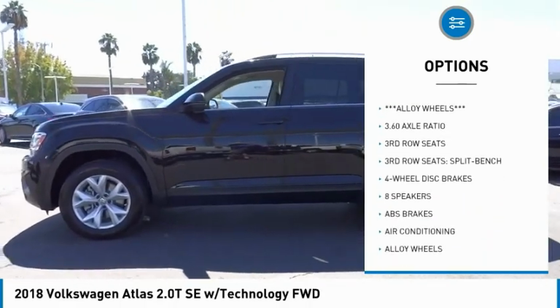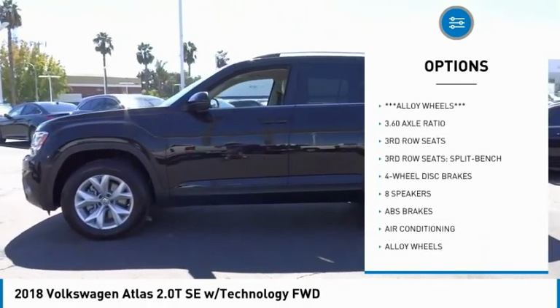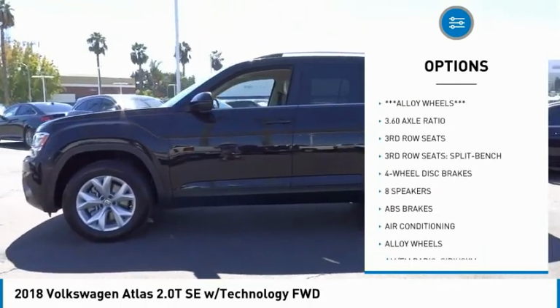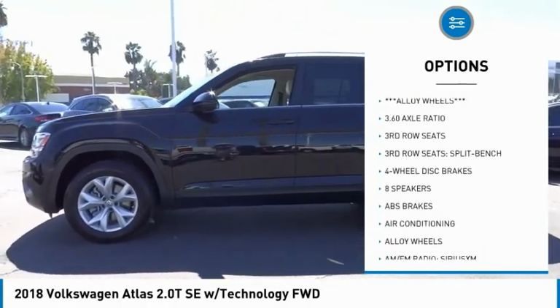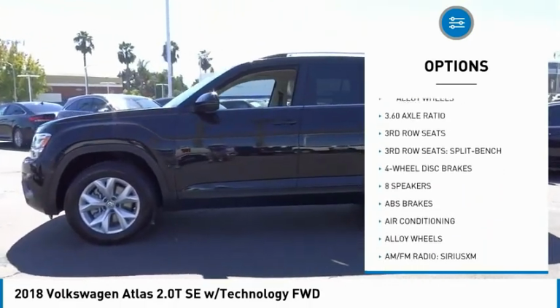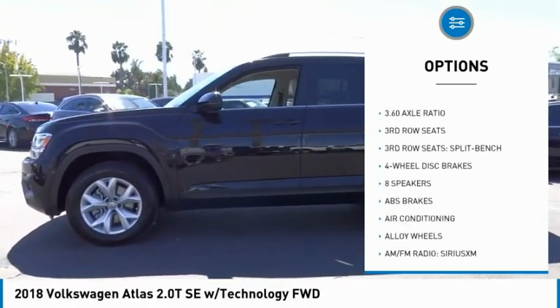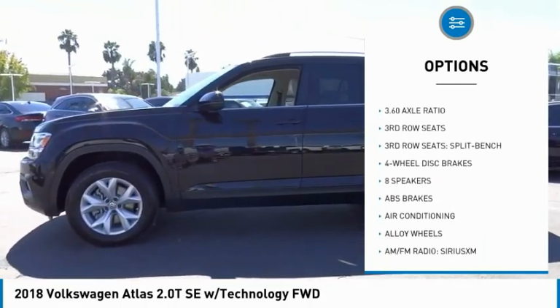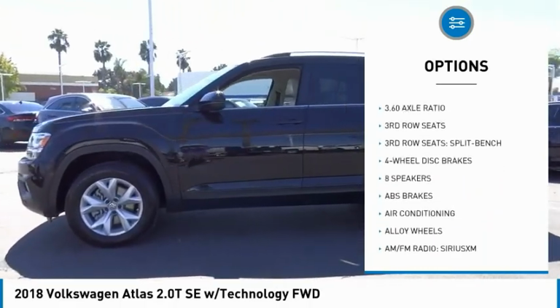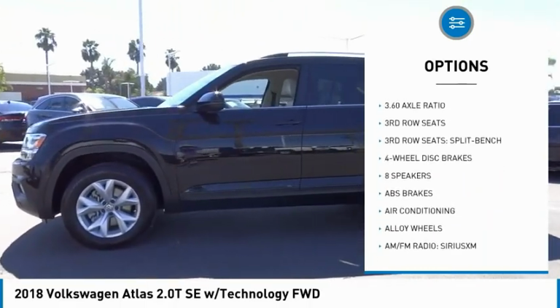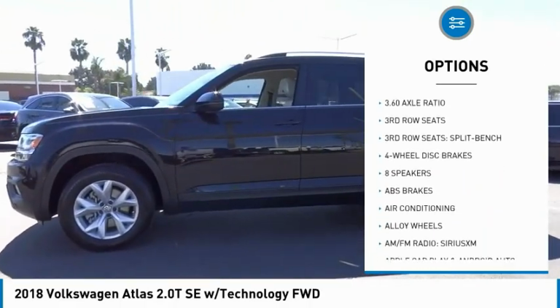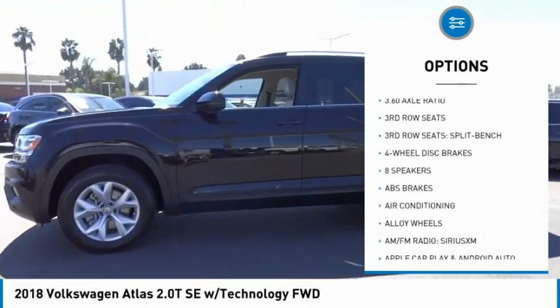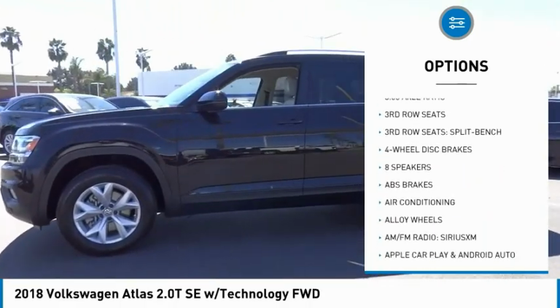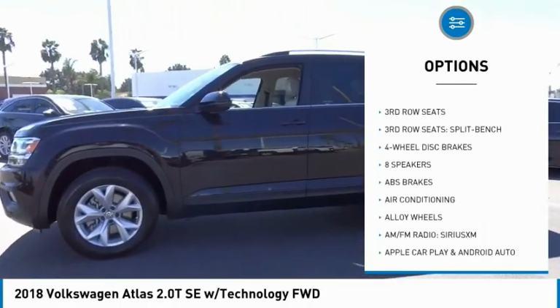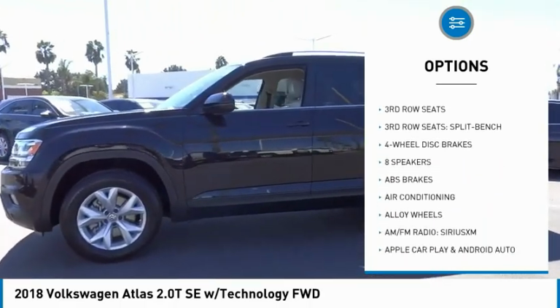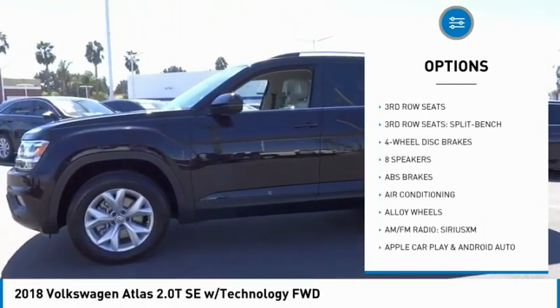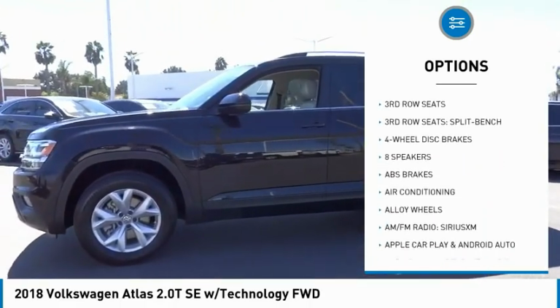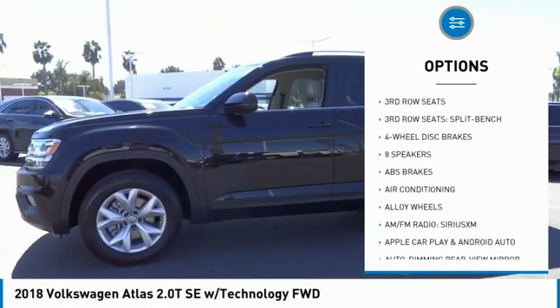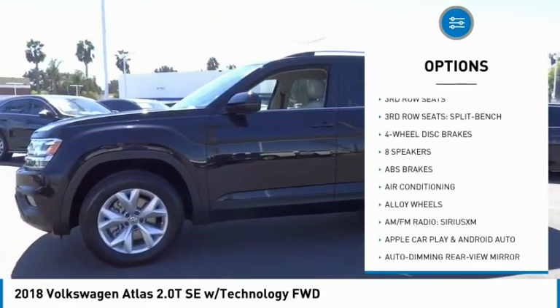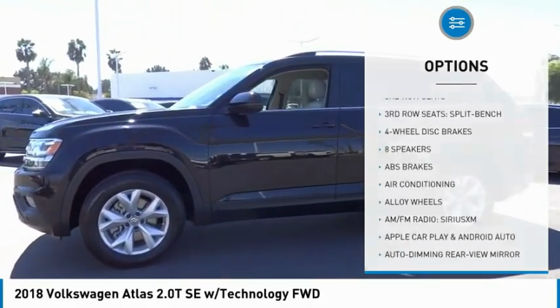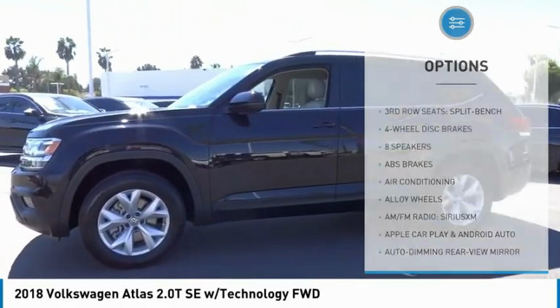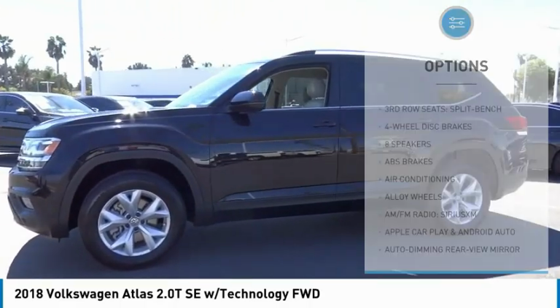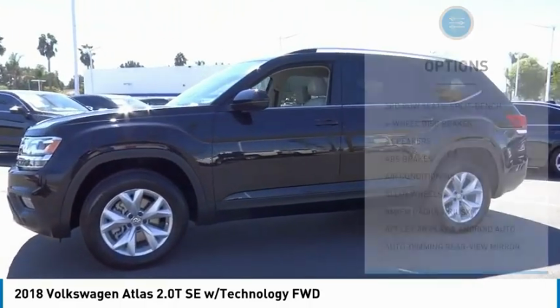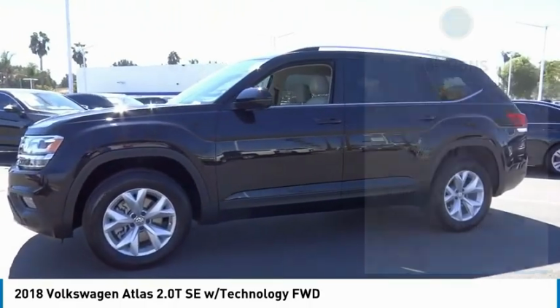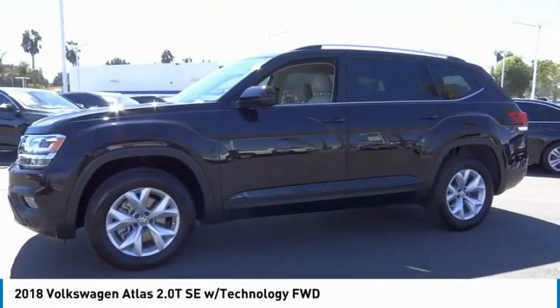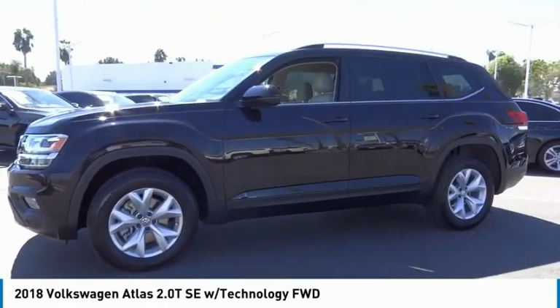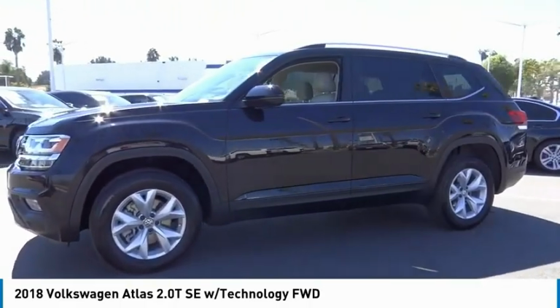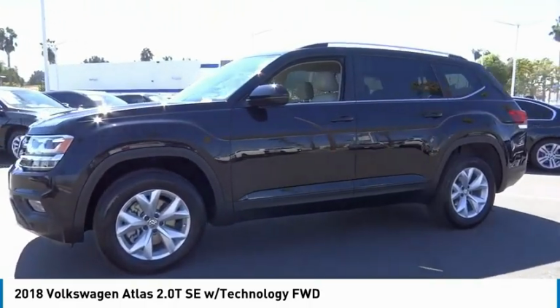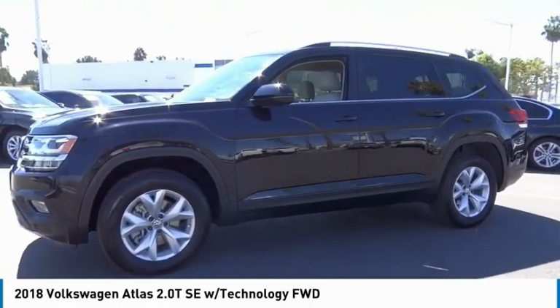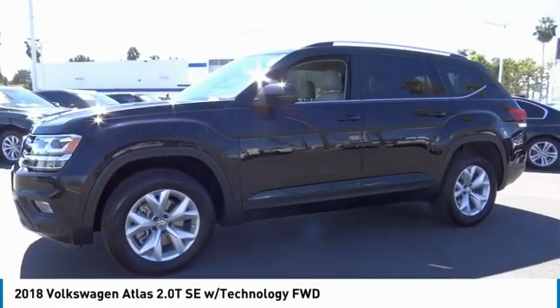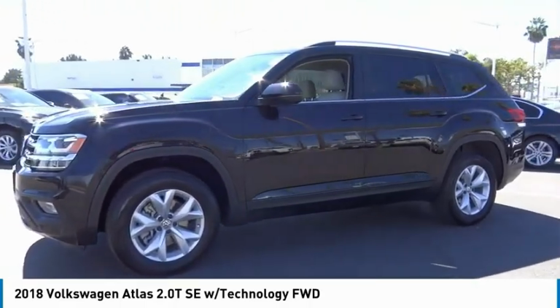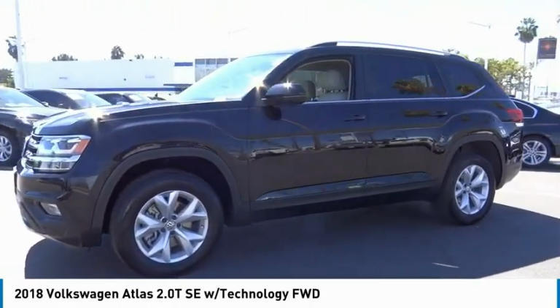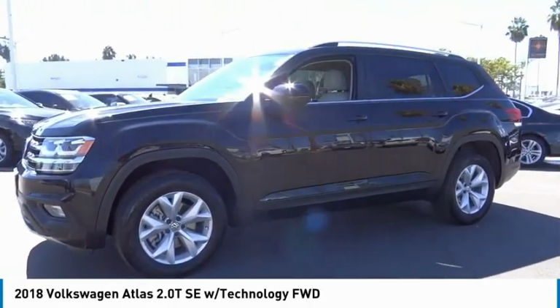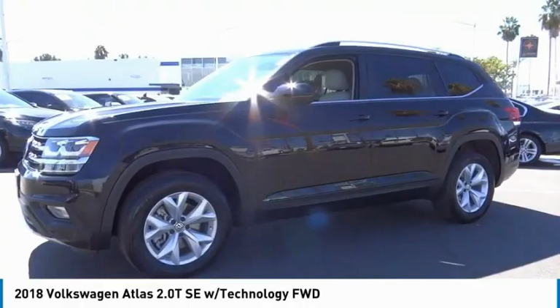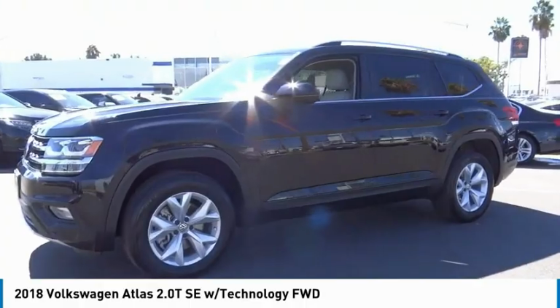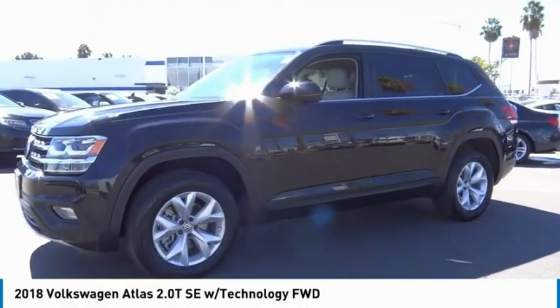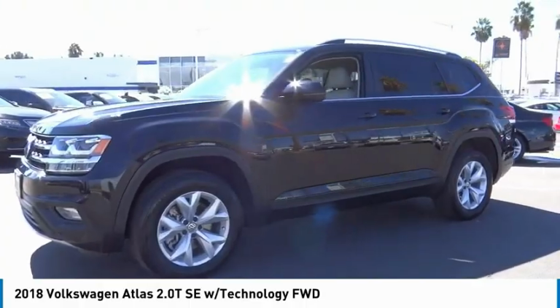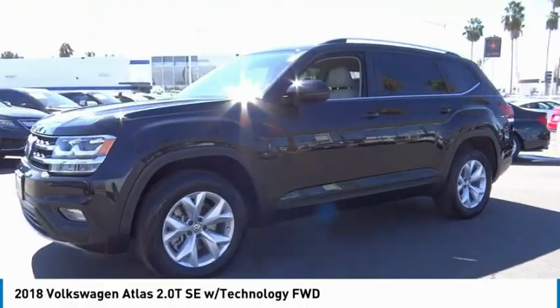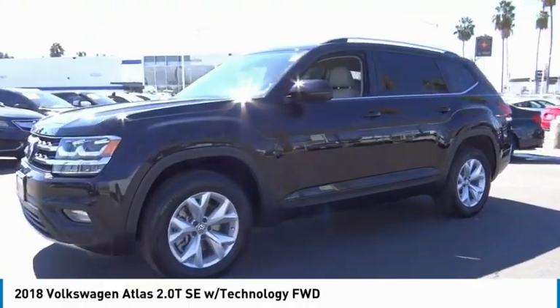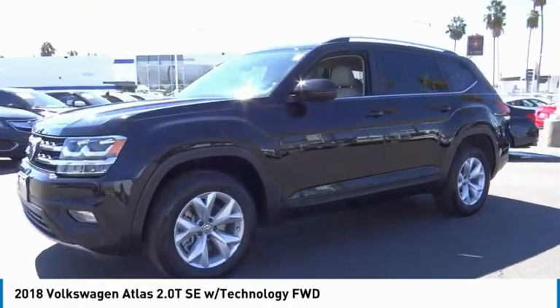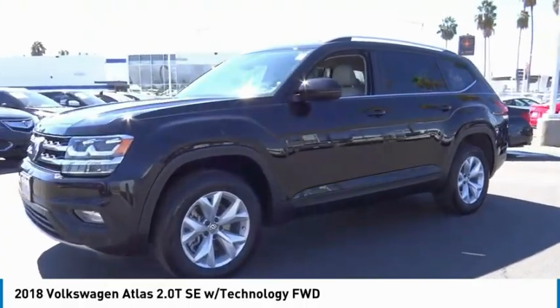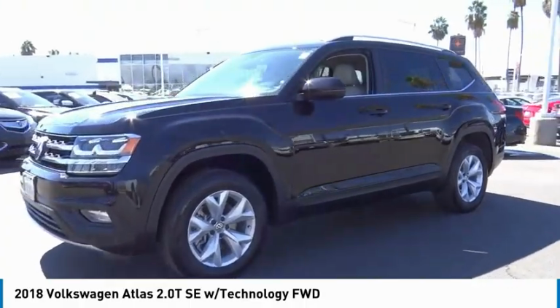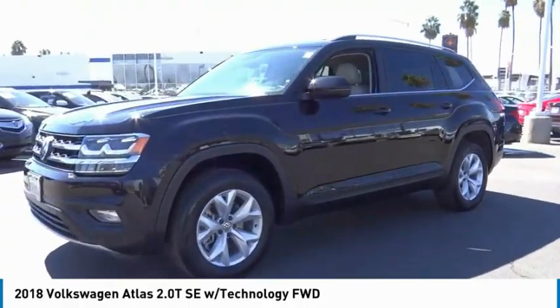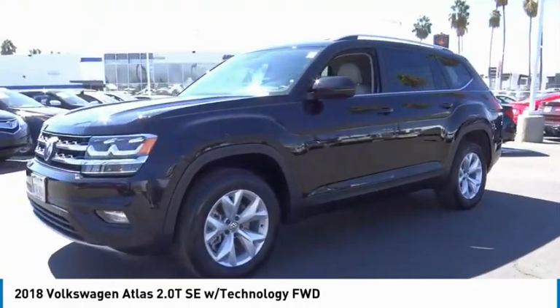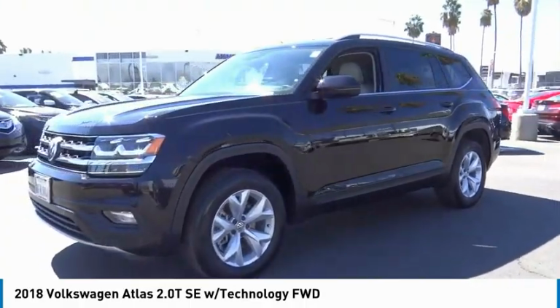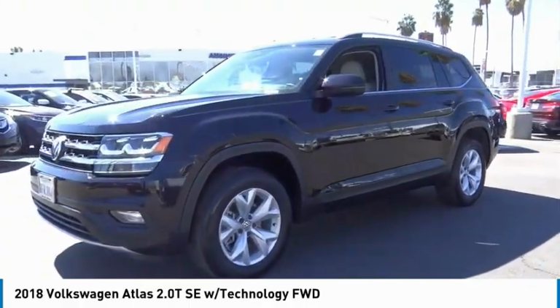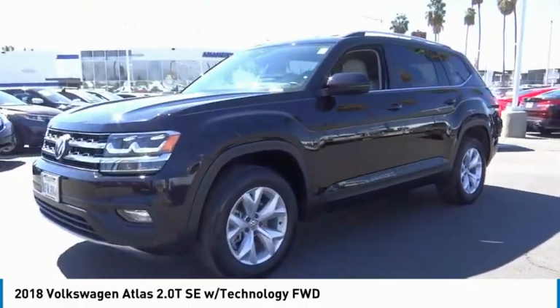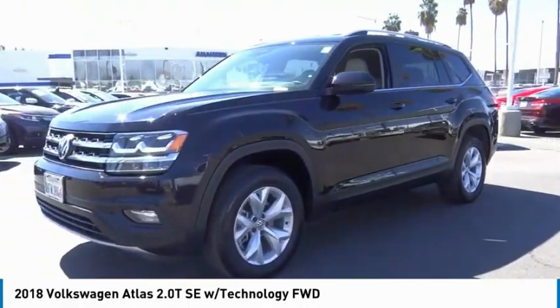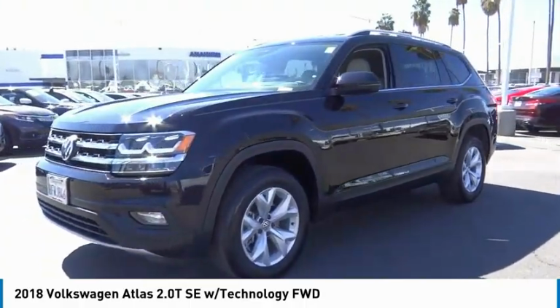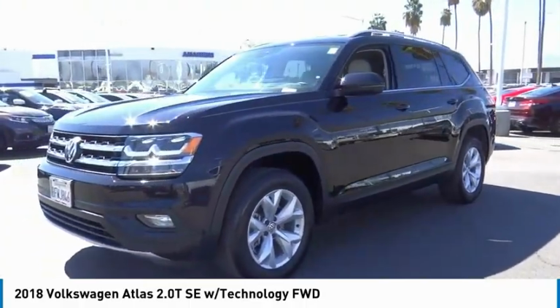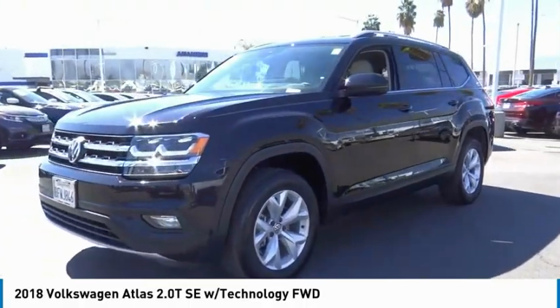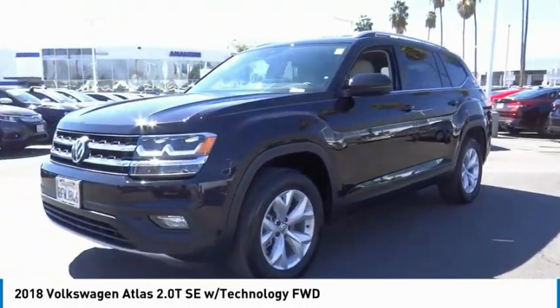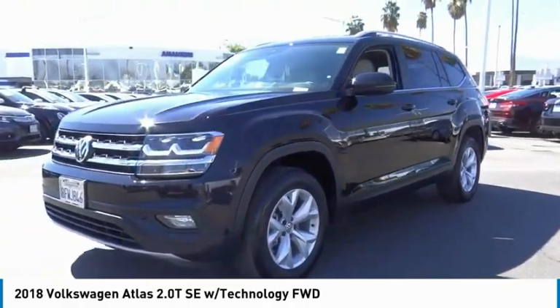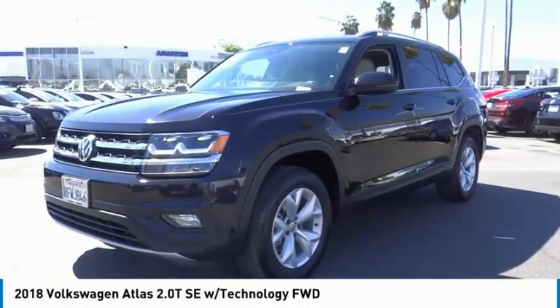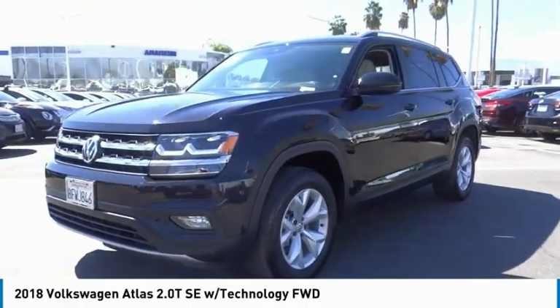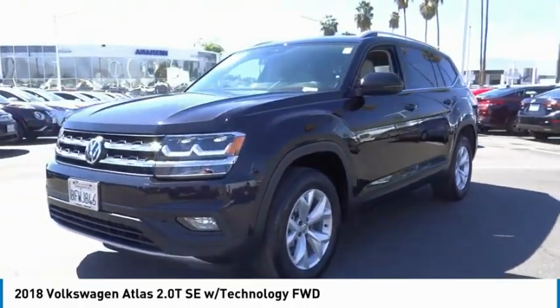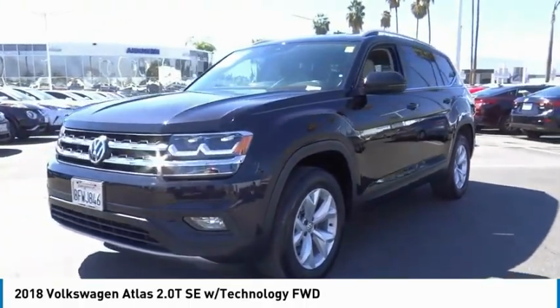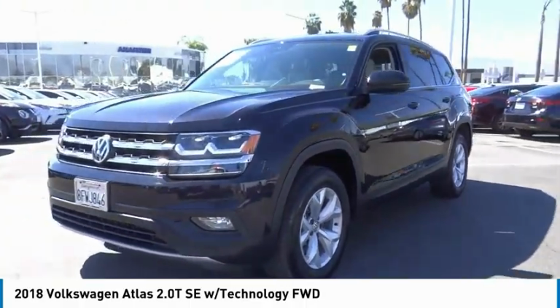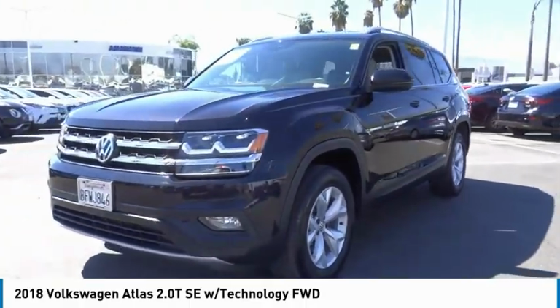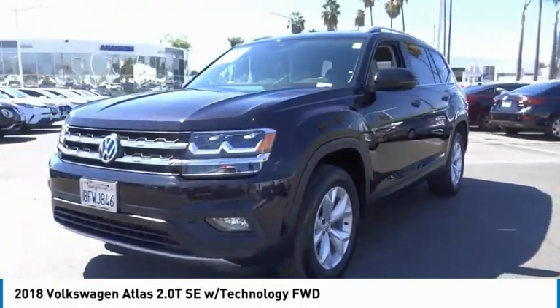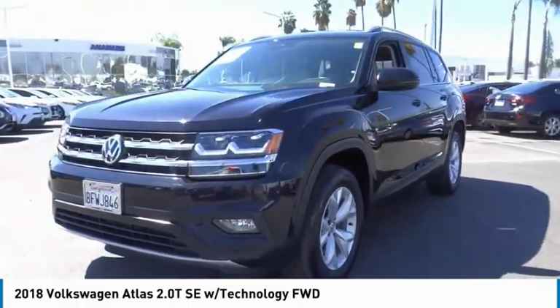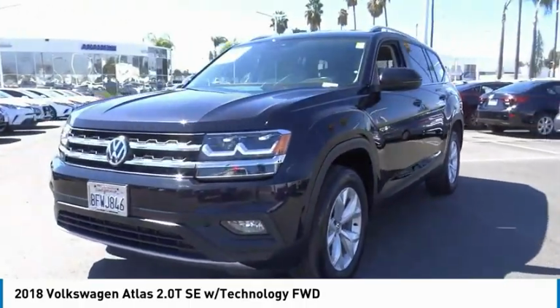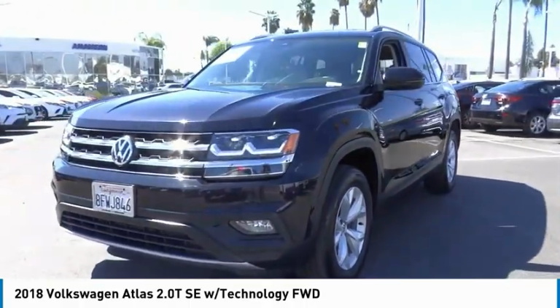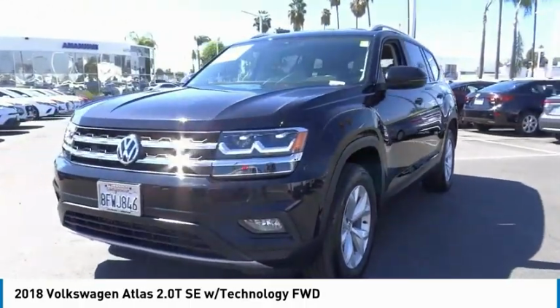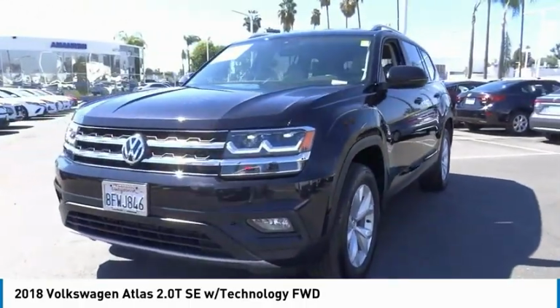Fog lights, speed control, four-wheel disc brakes, rain sensing wipers, and rear window defroster.